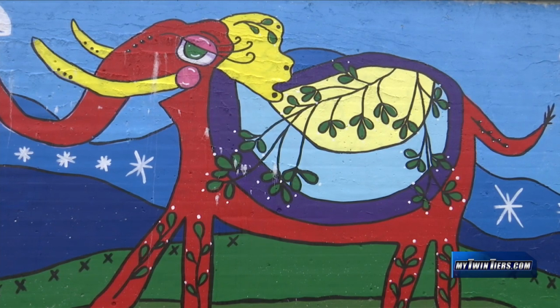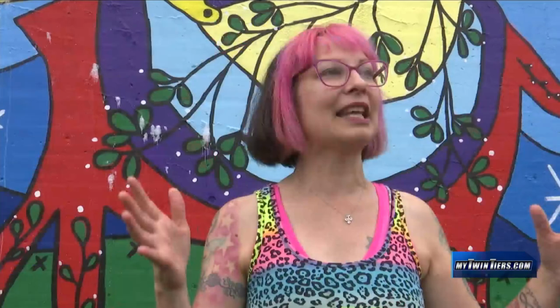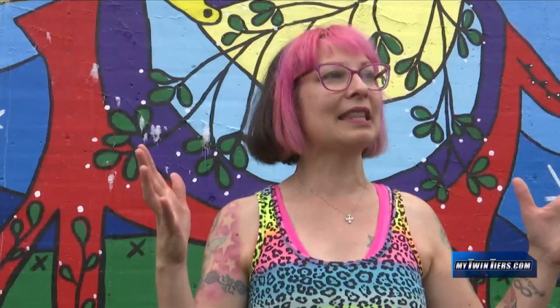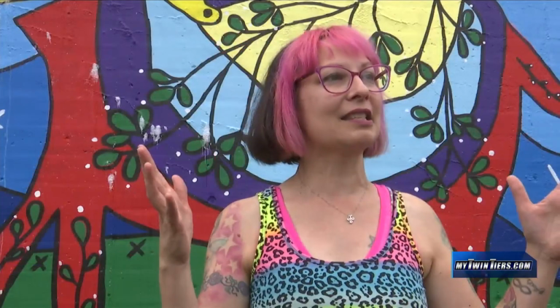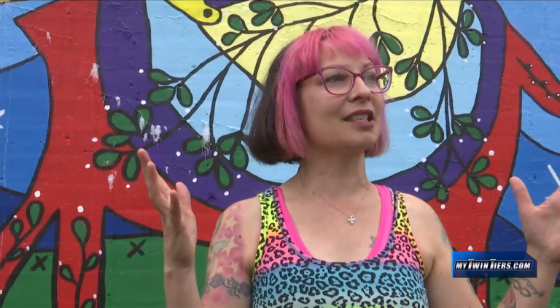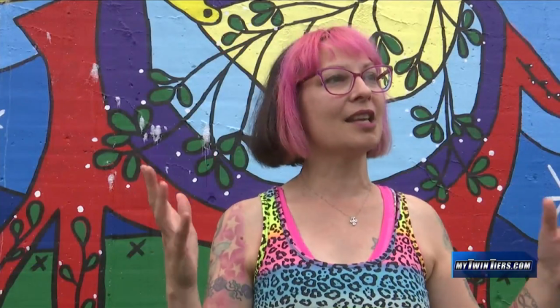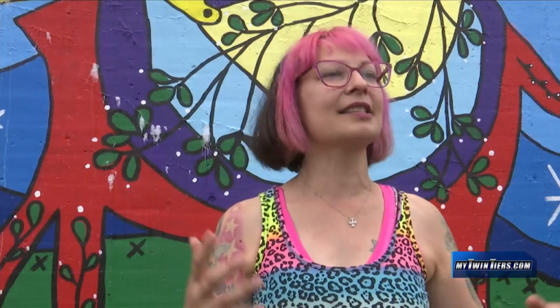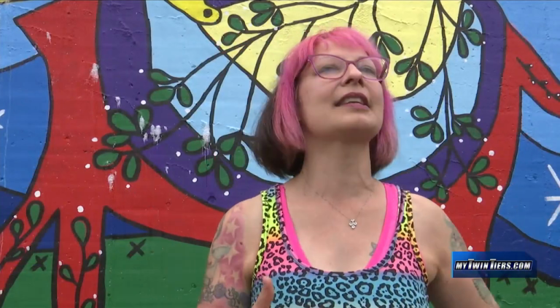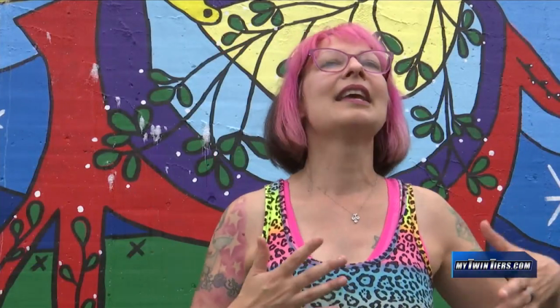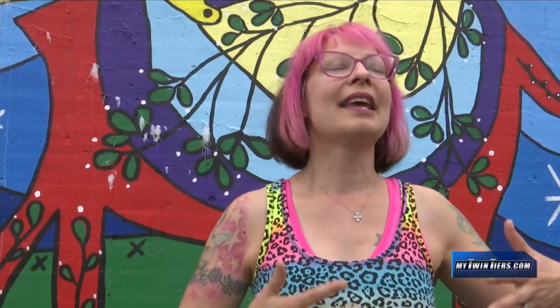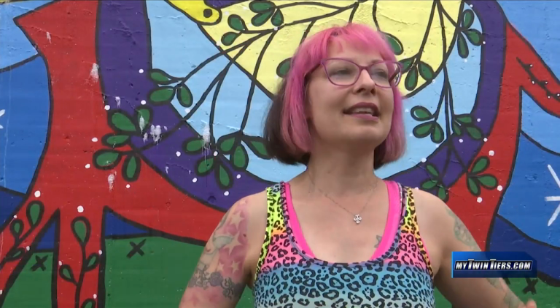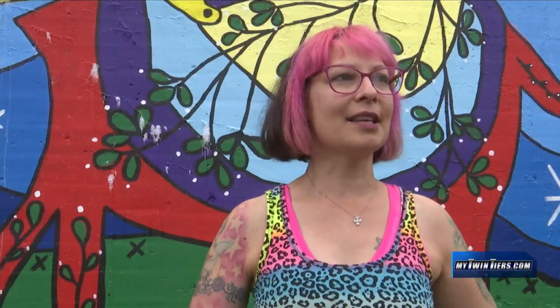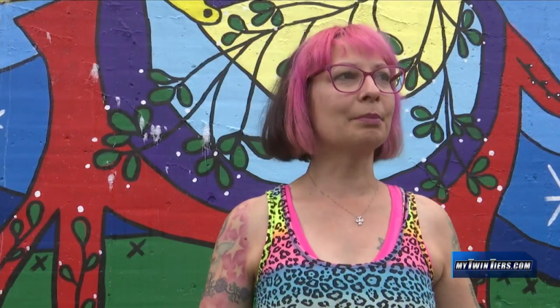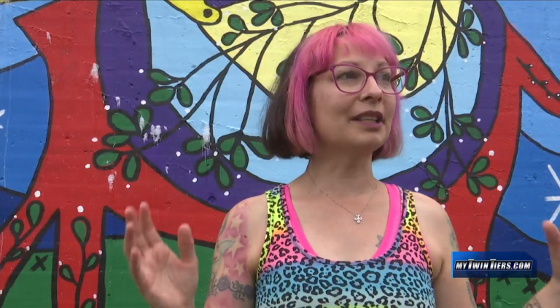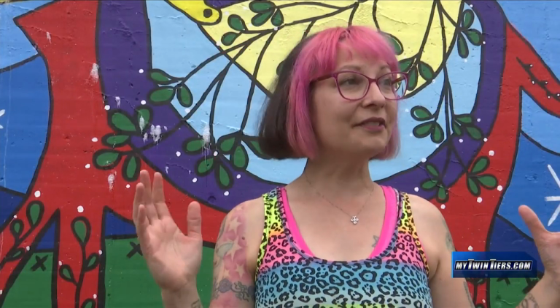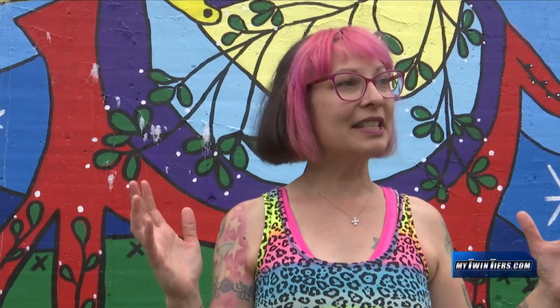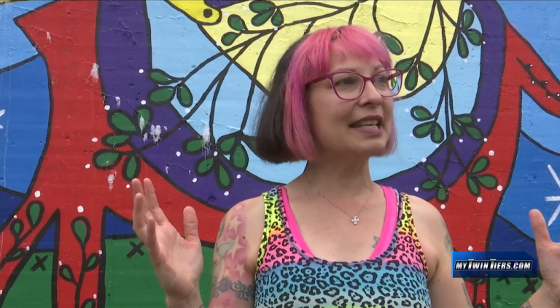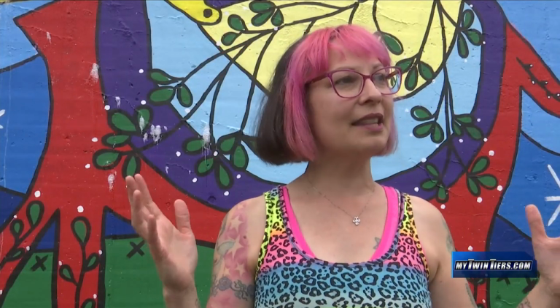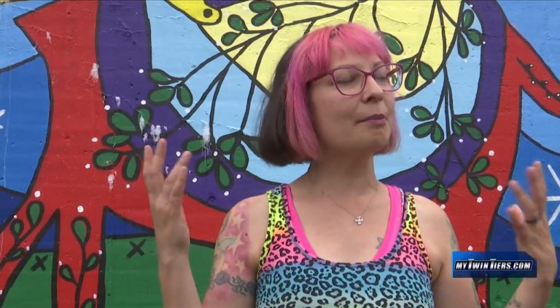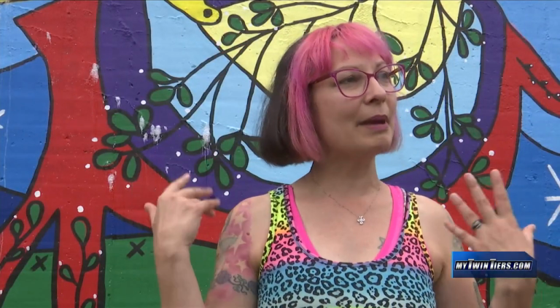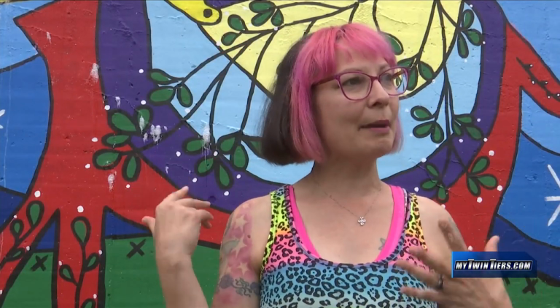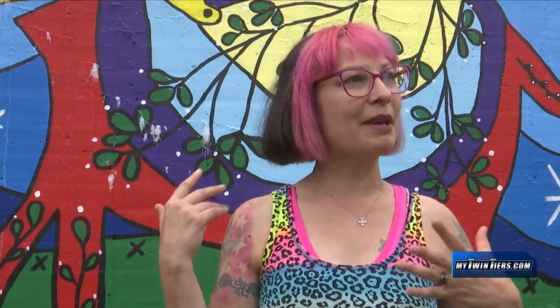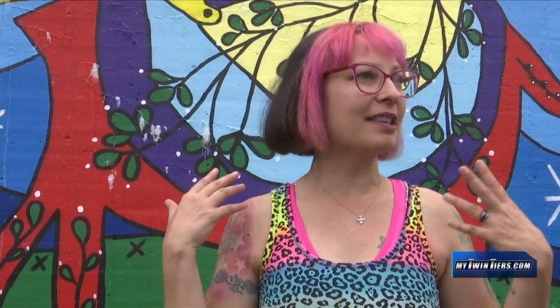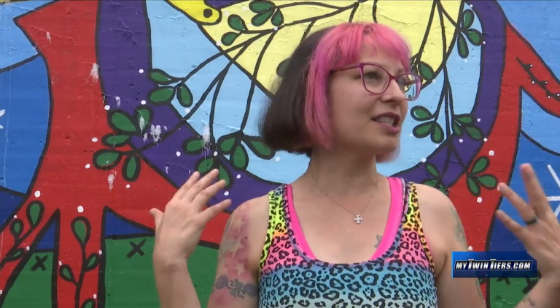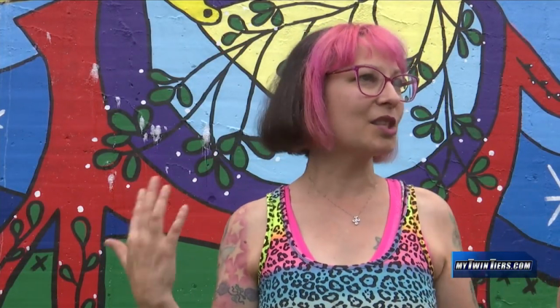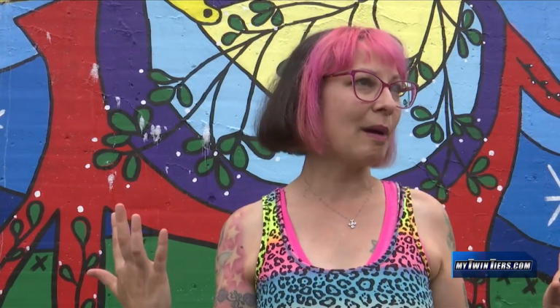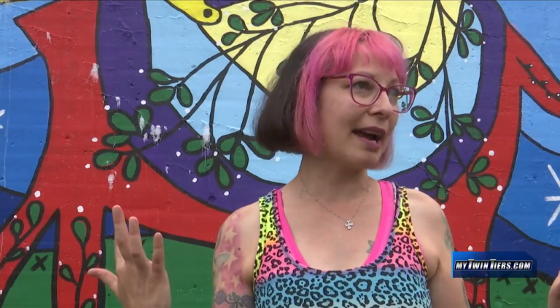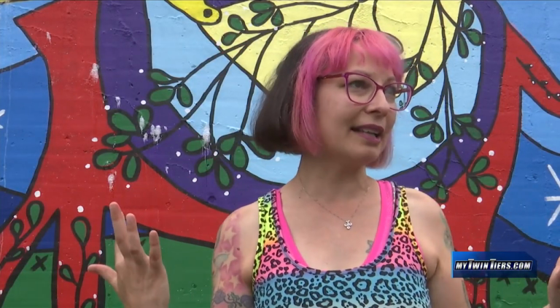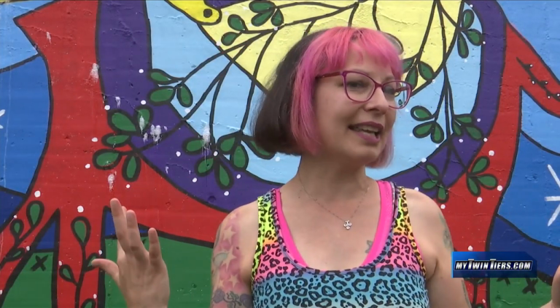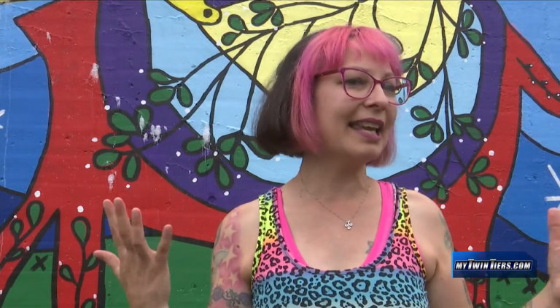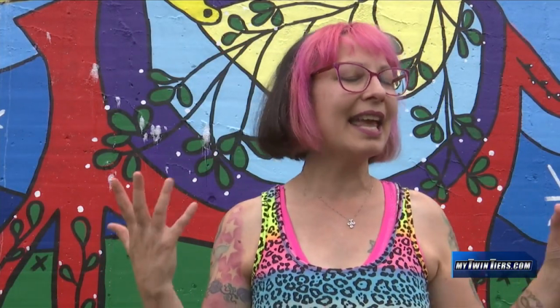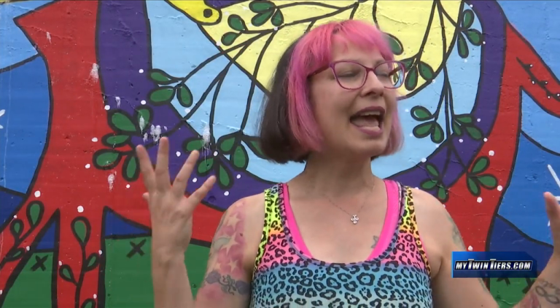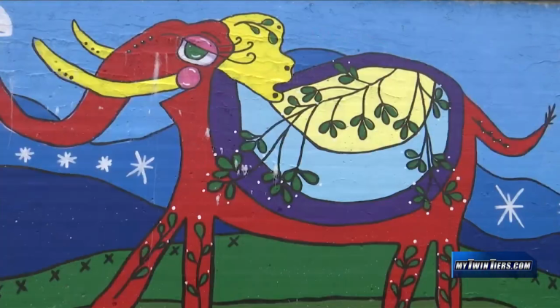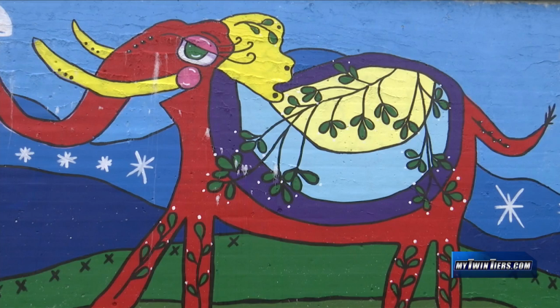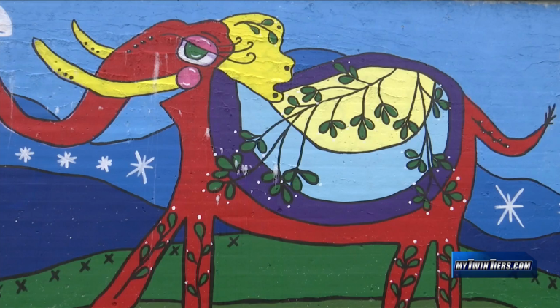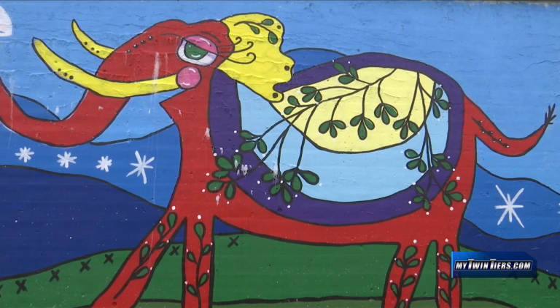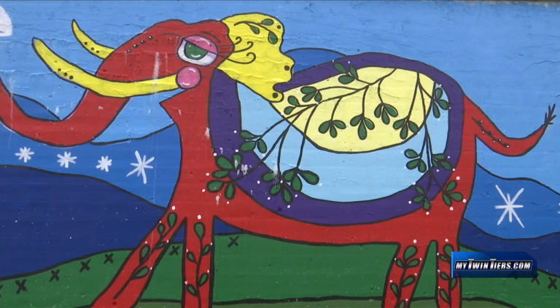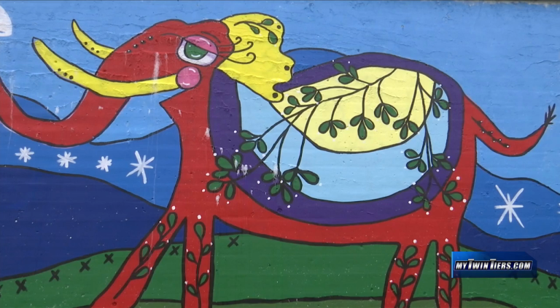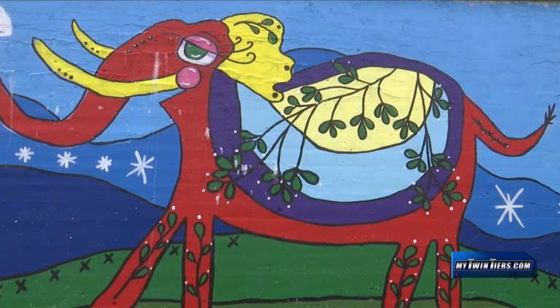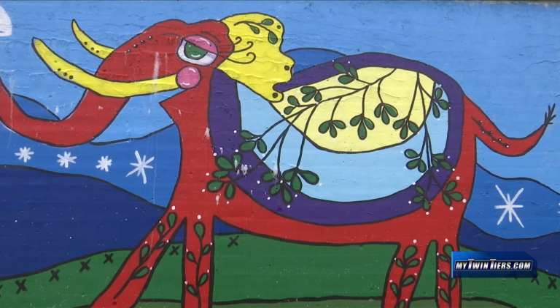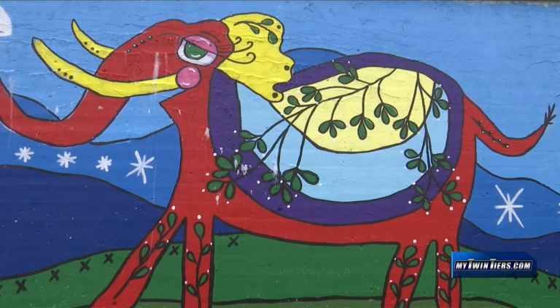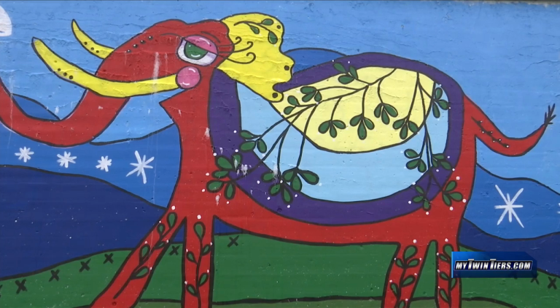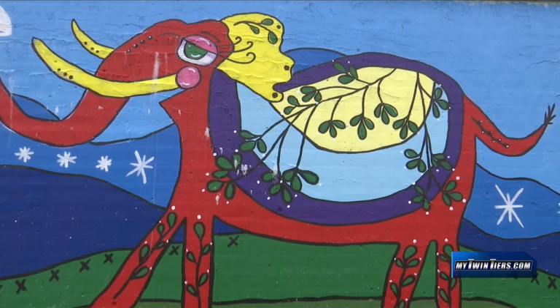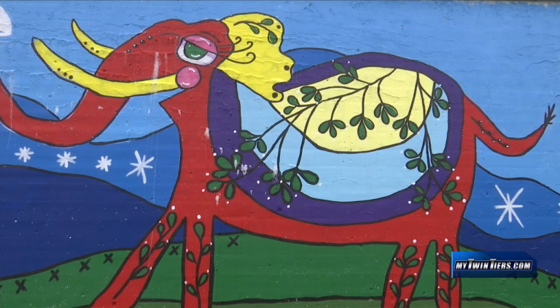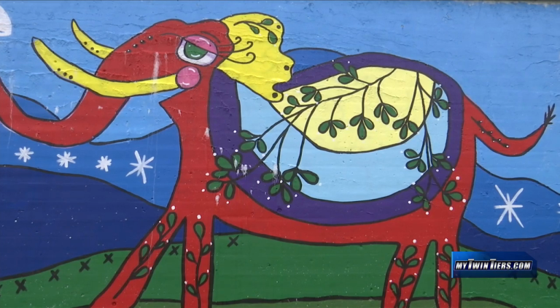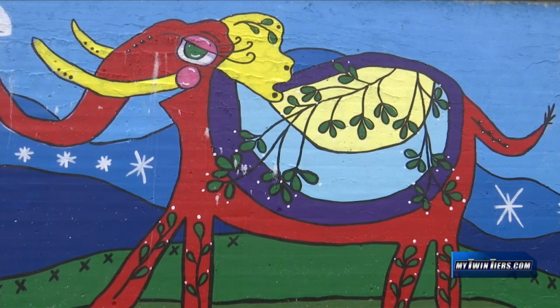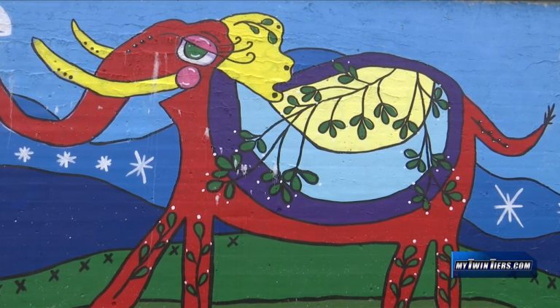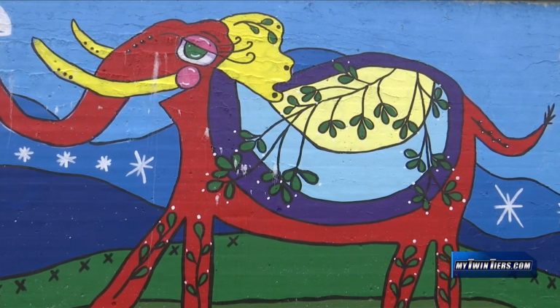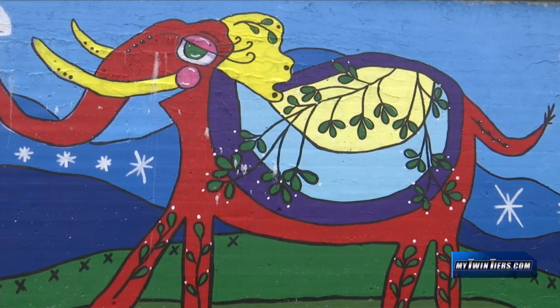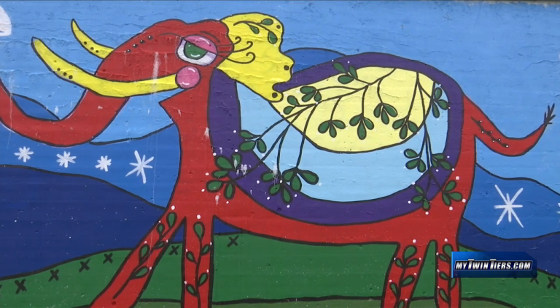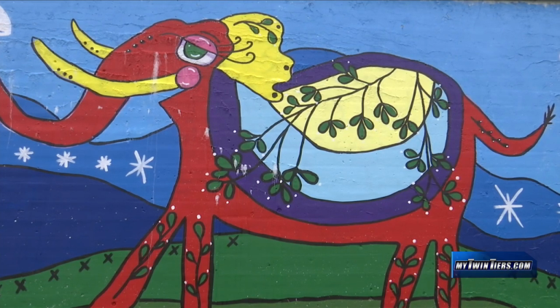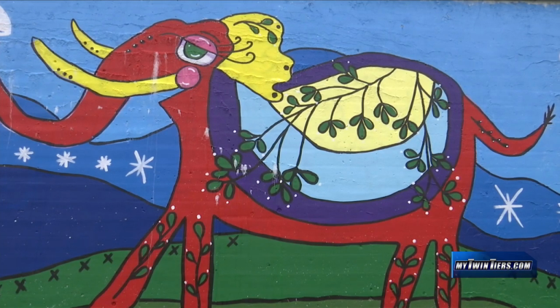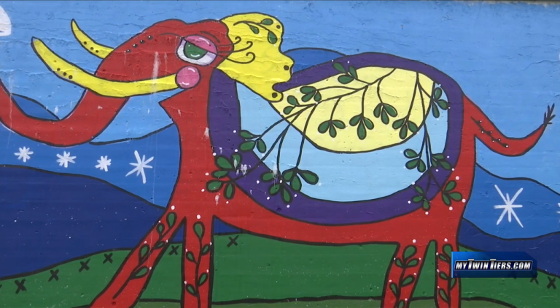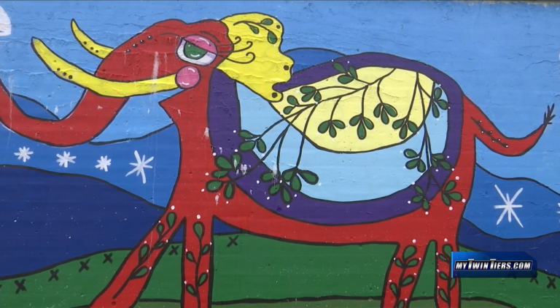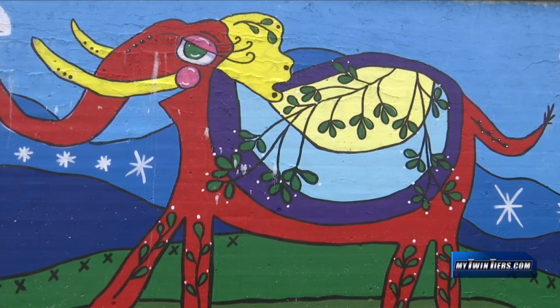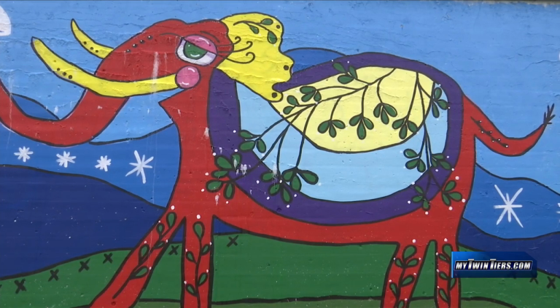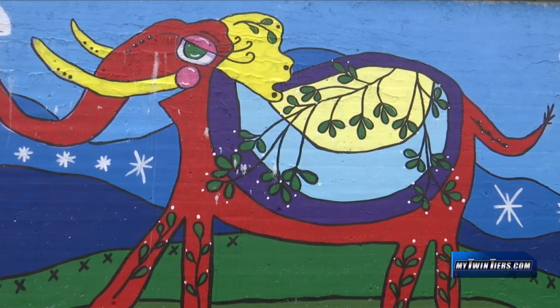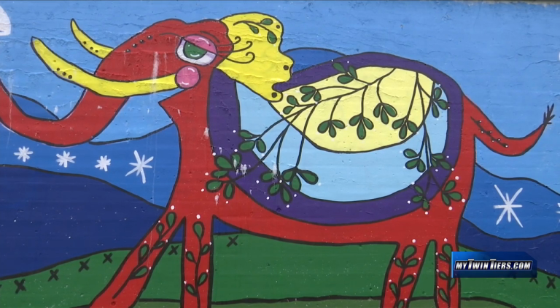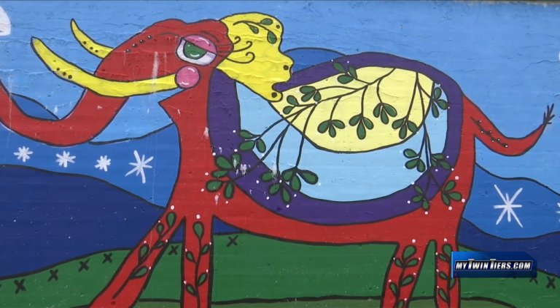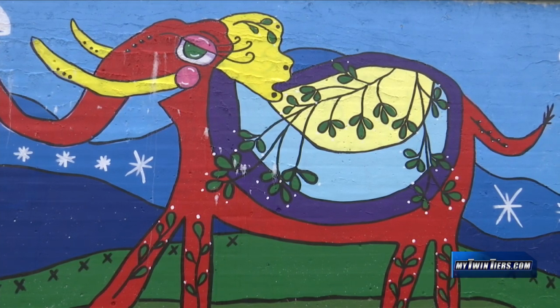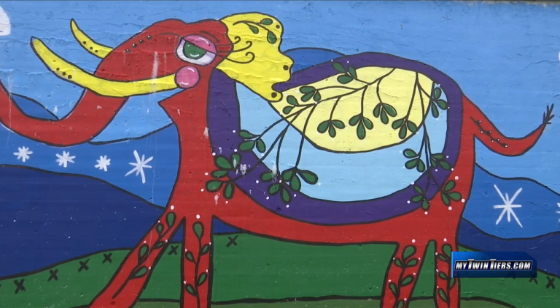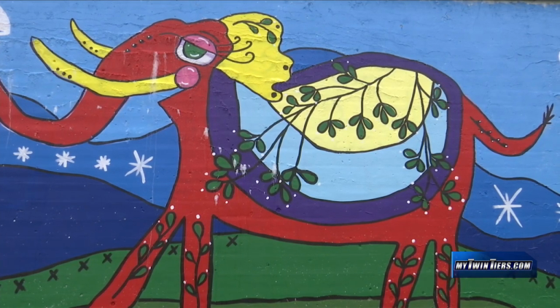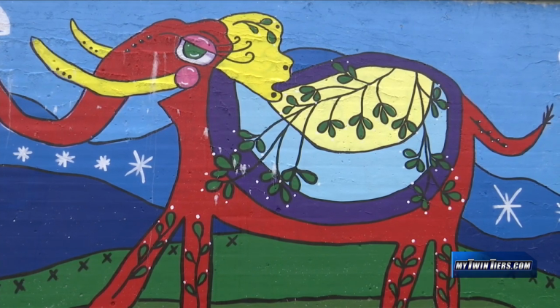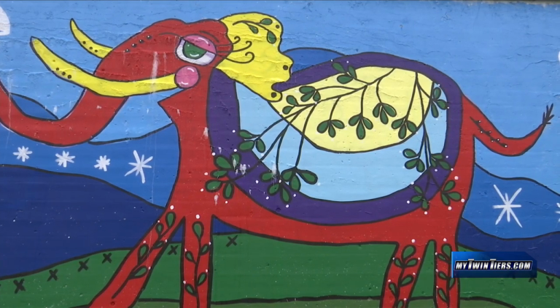The tusk is uplifted, the mammoth is smiling, and I want people to feel that sort of joy when they walk past it.